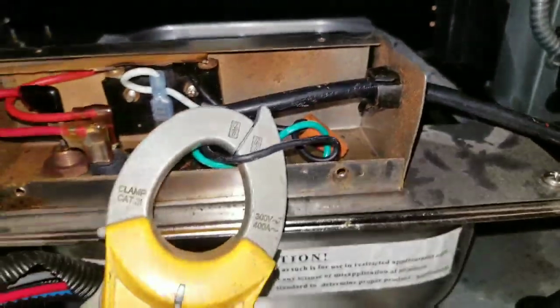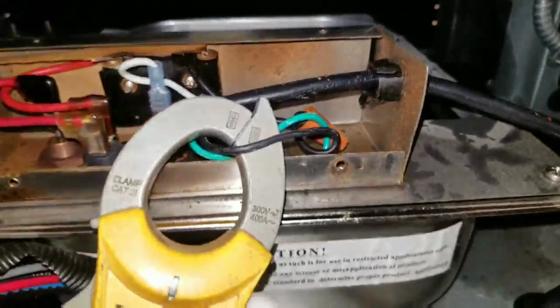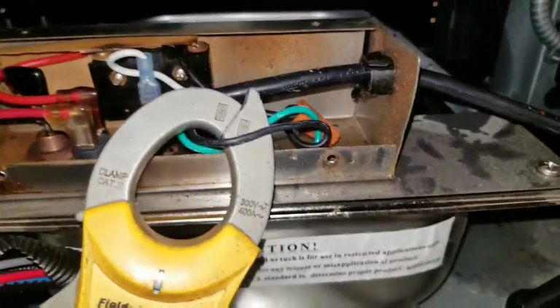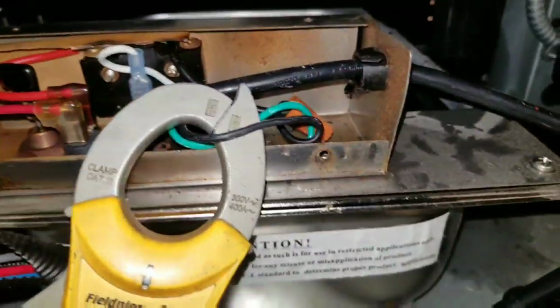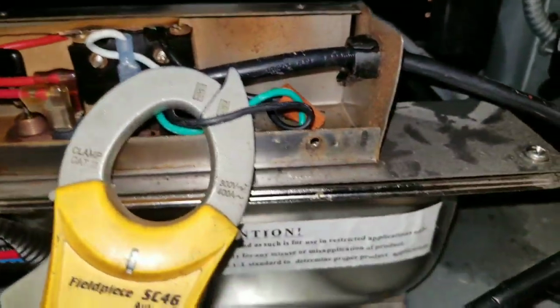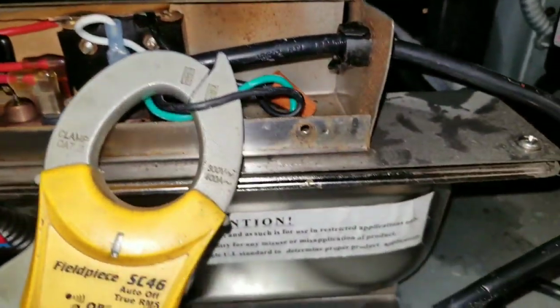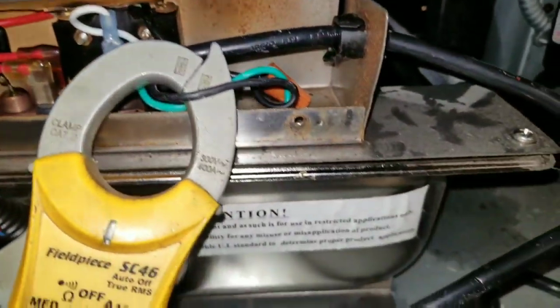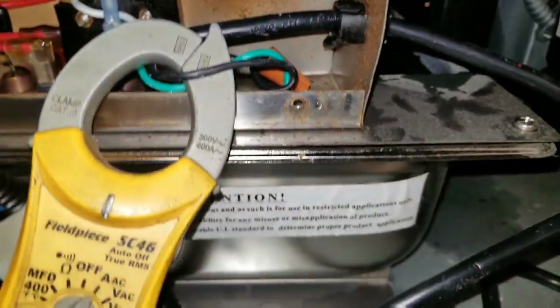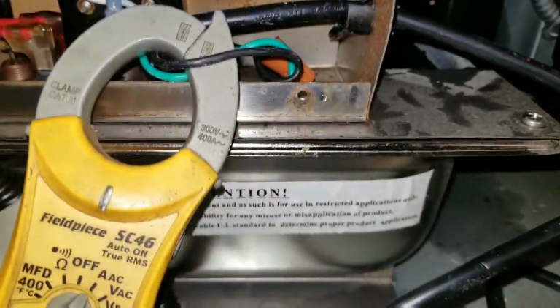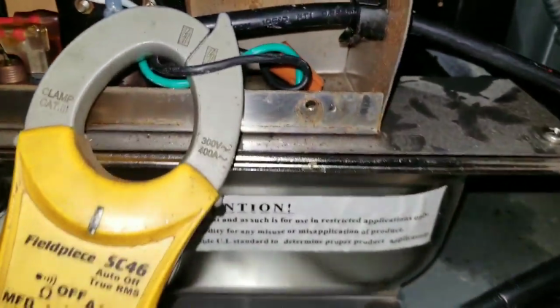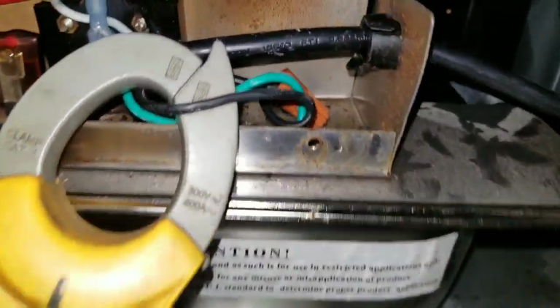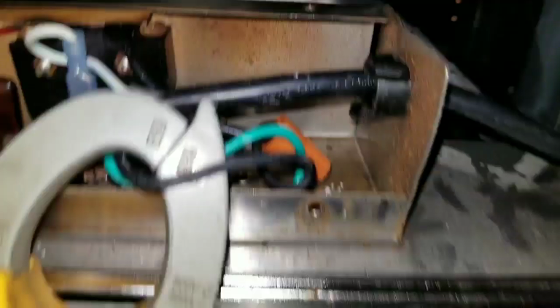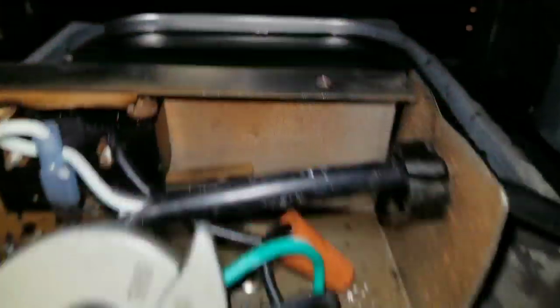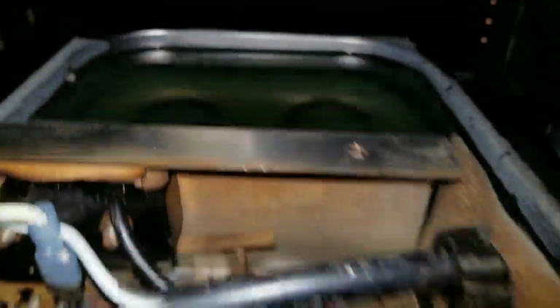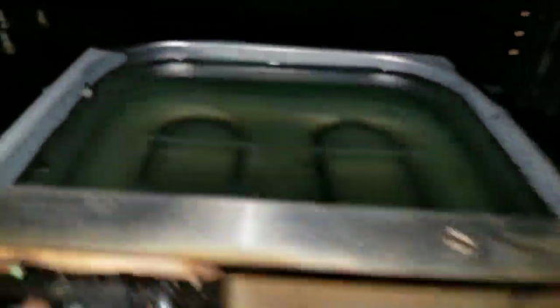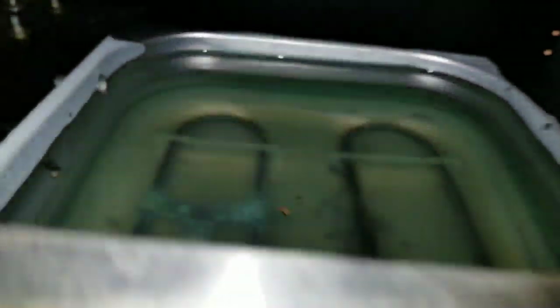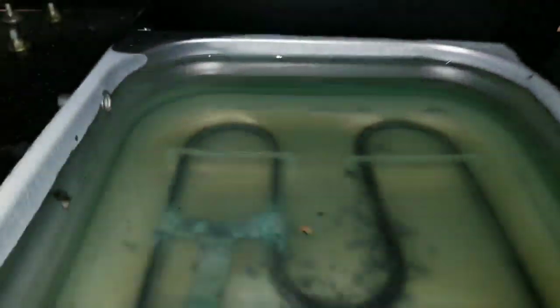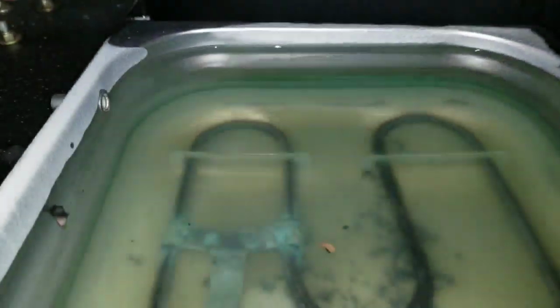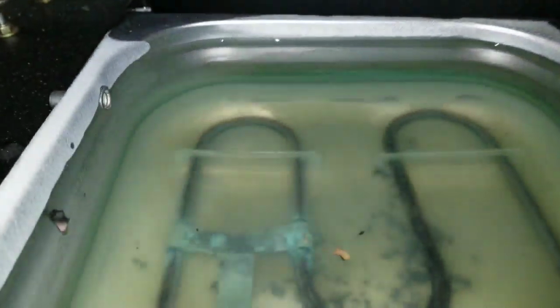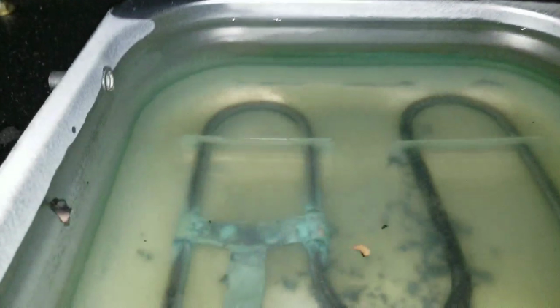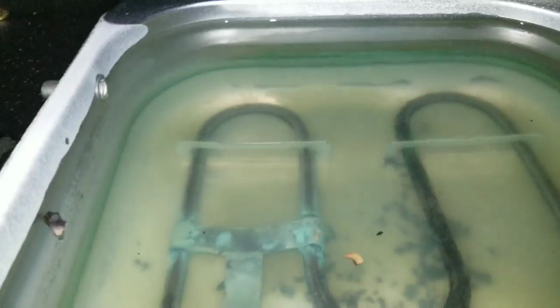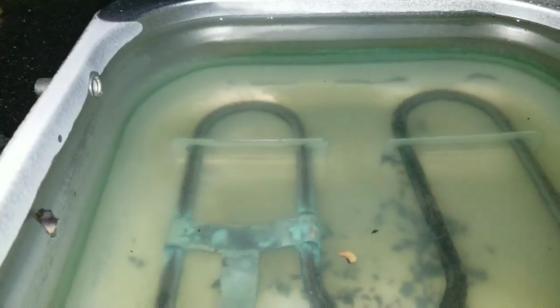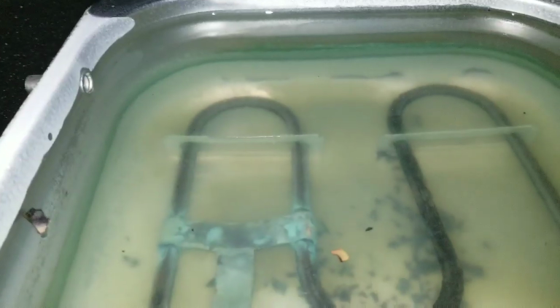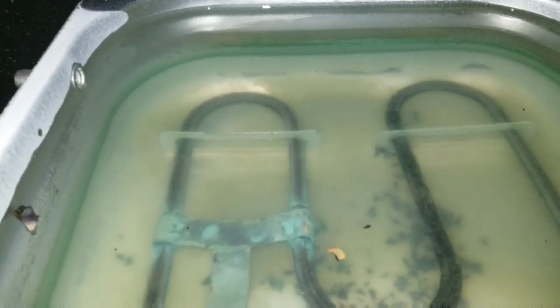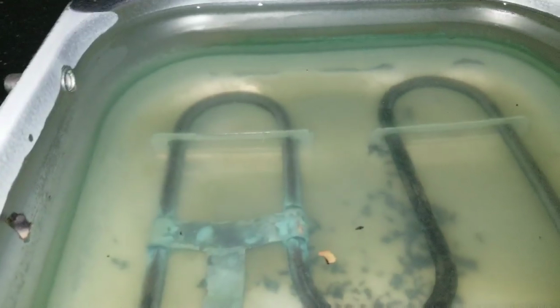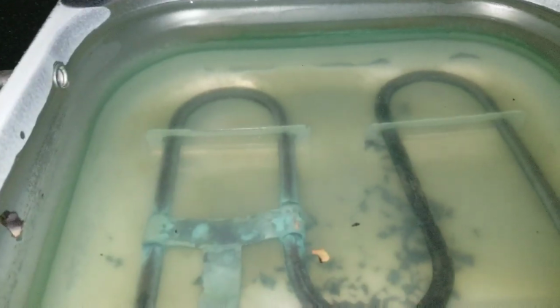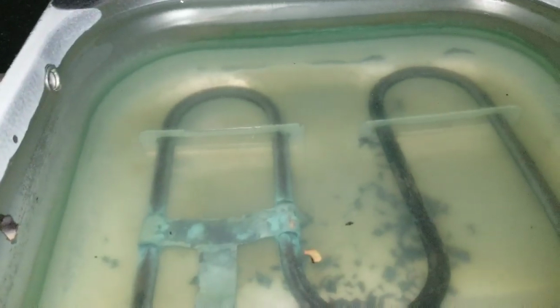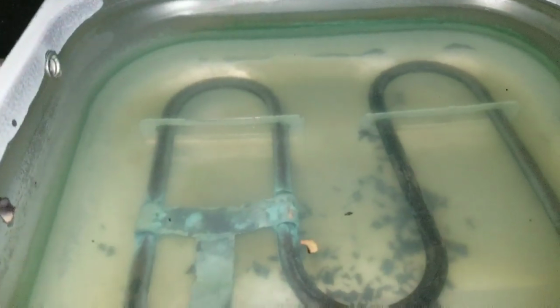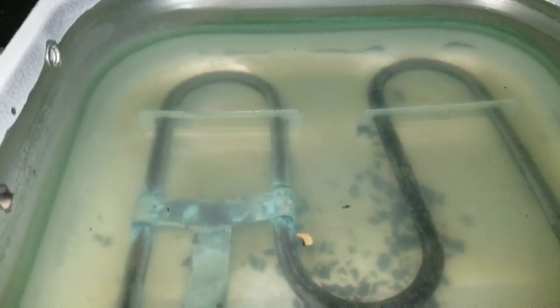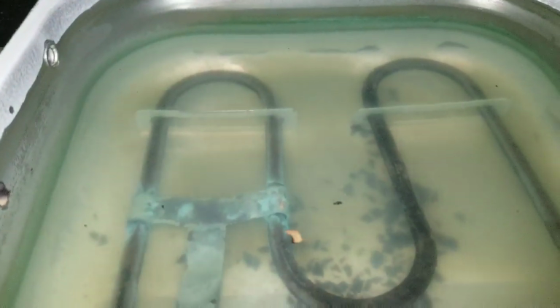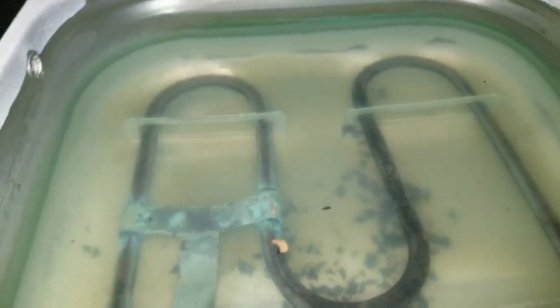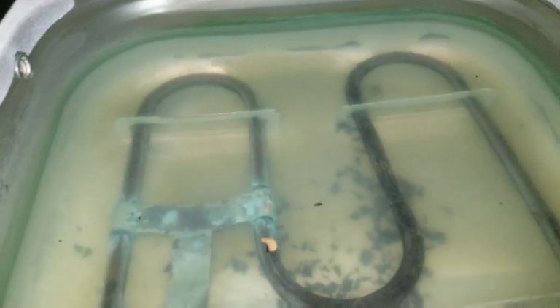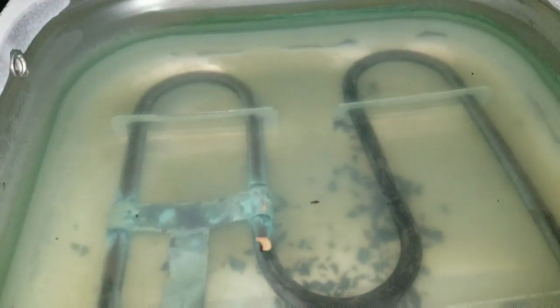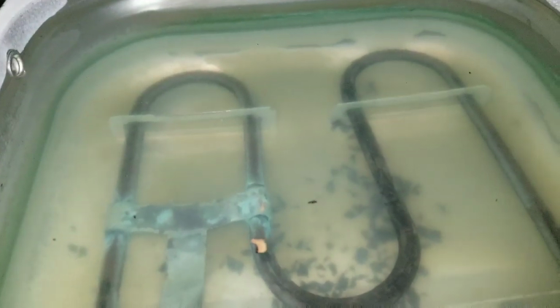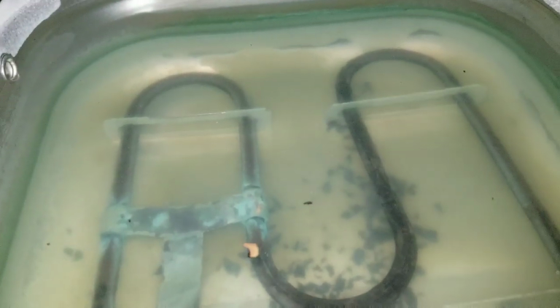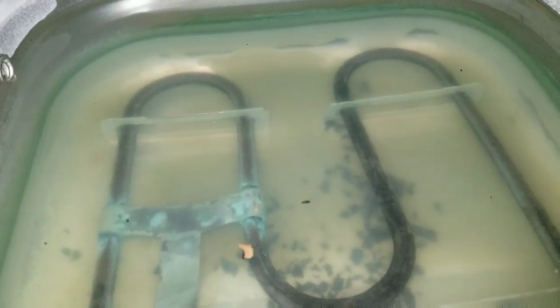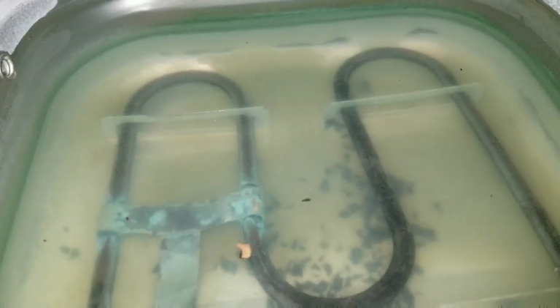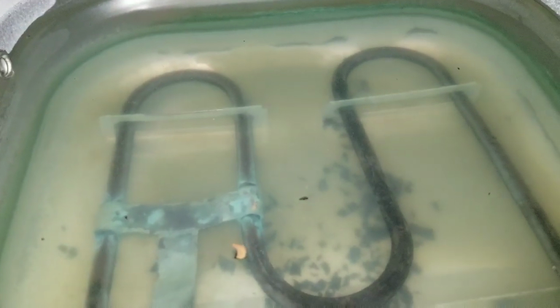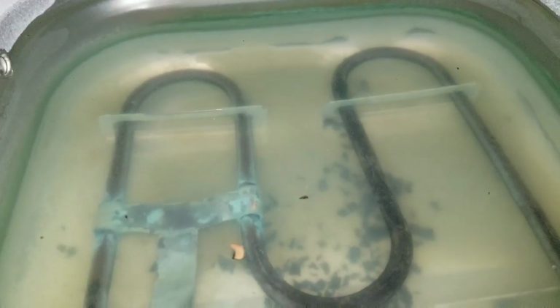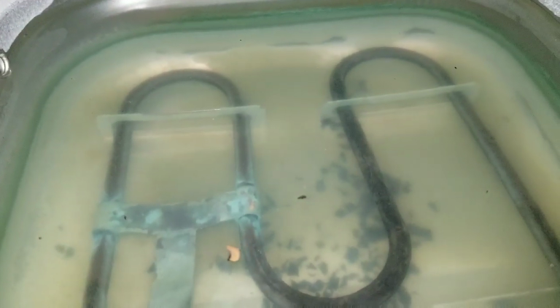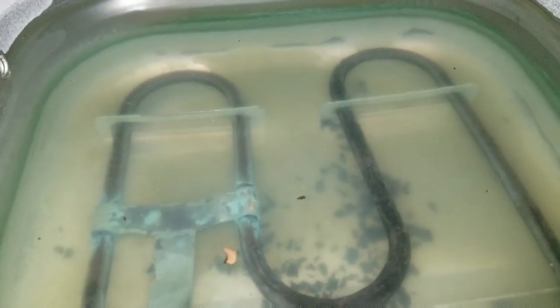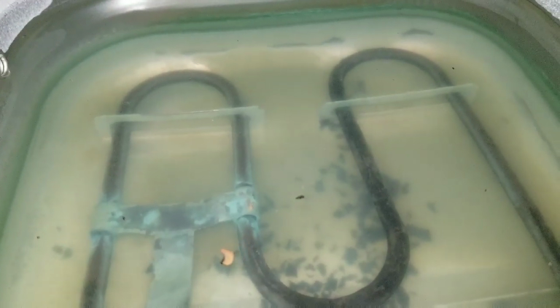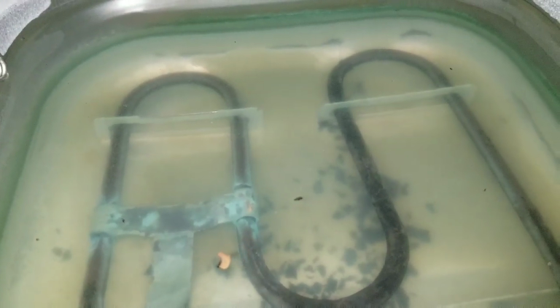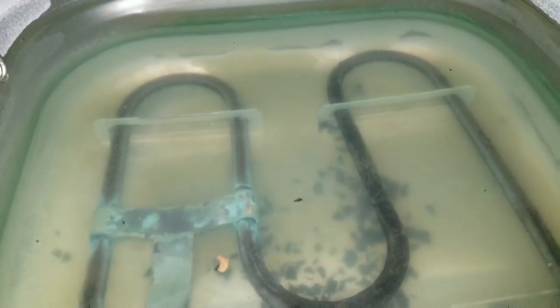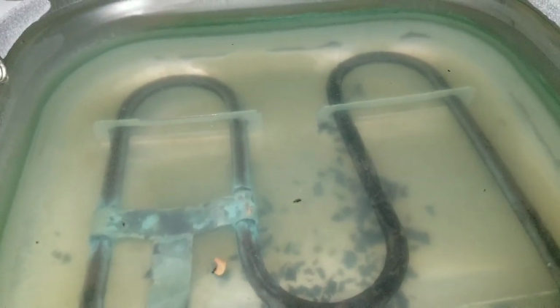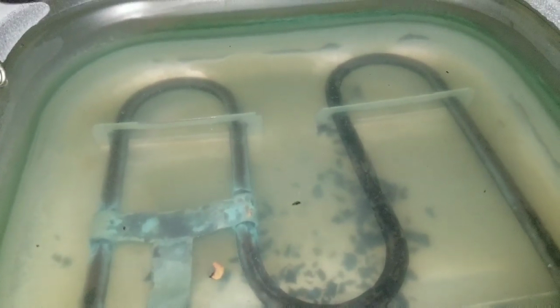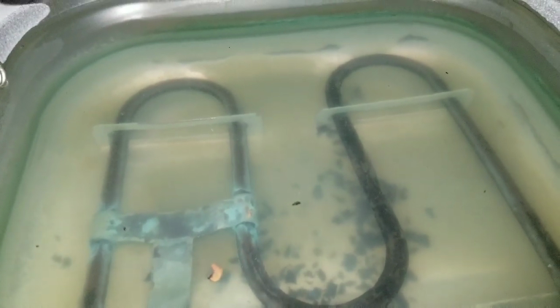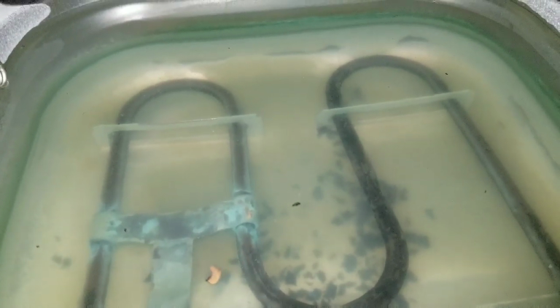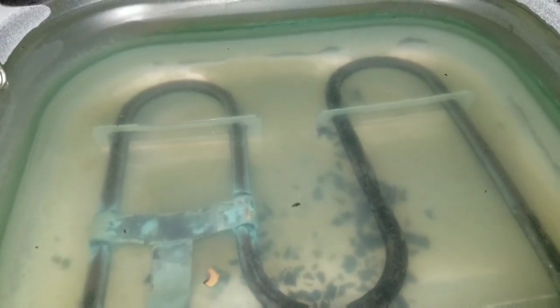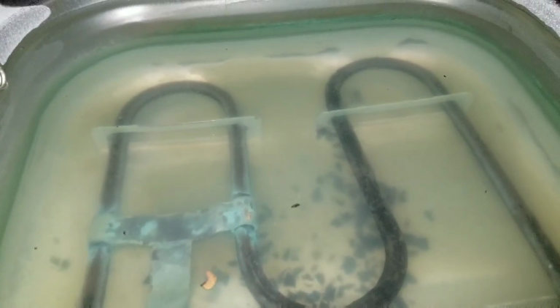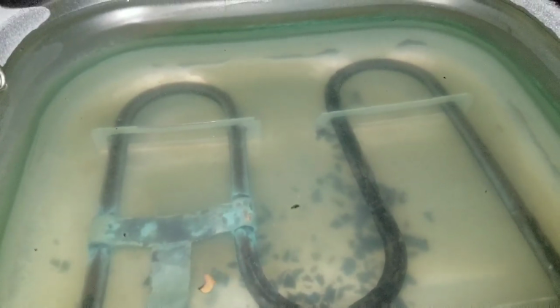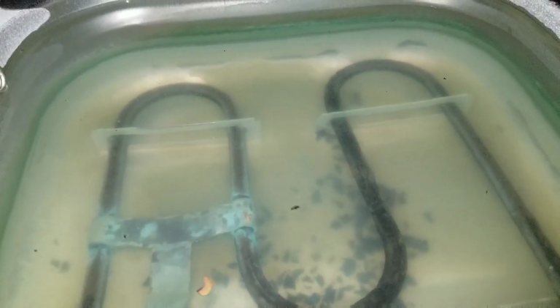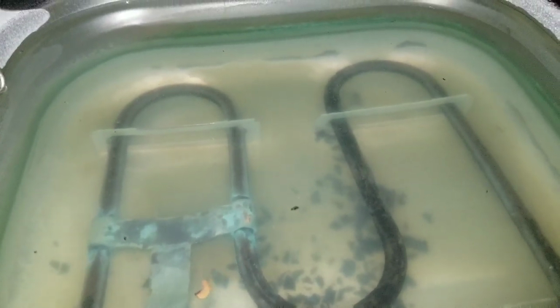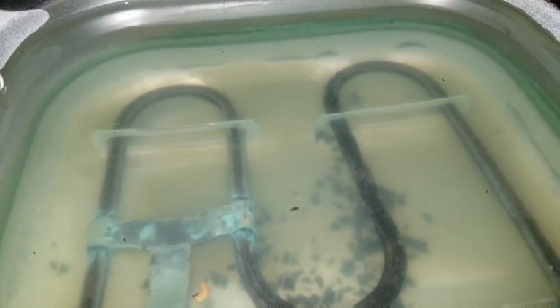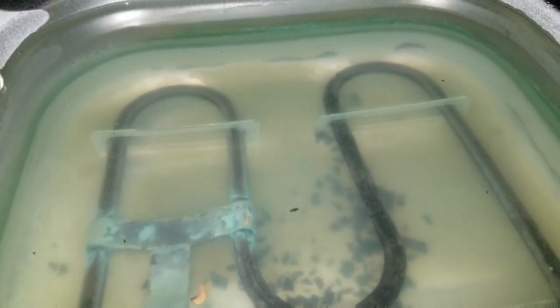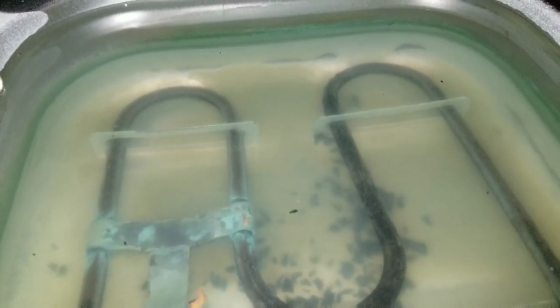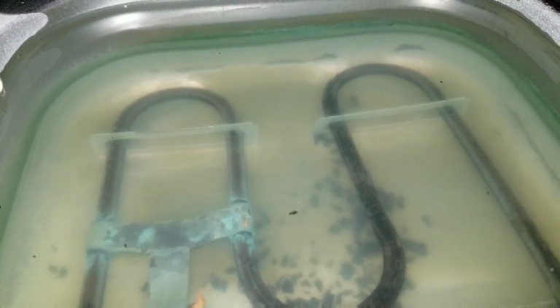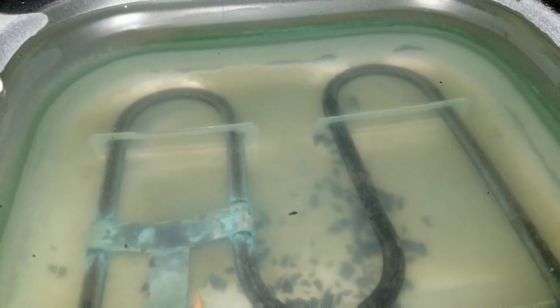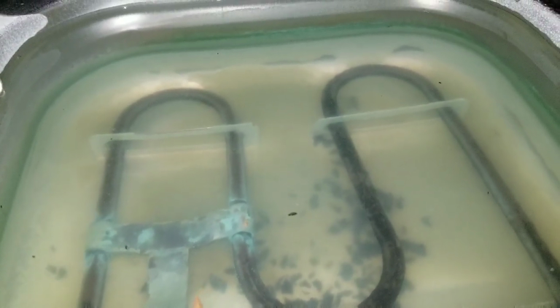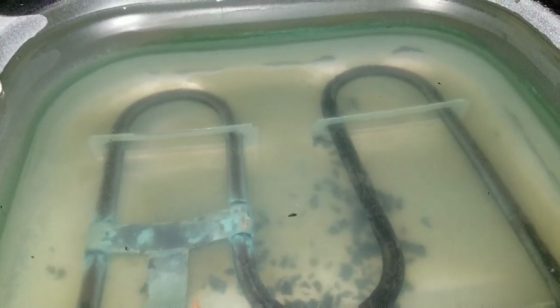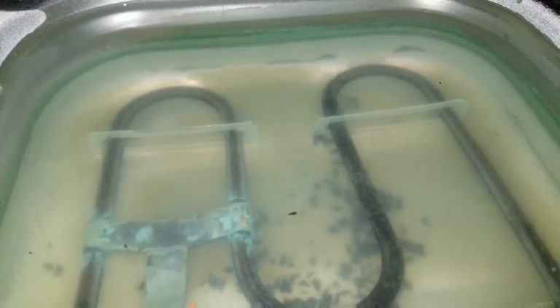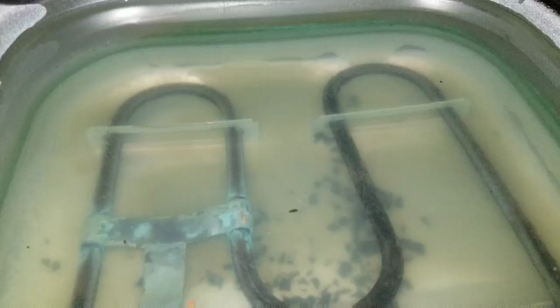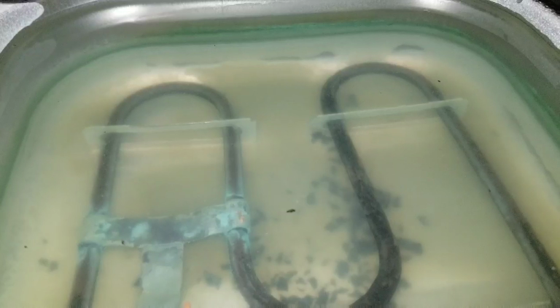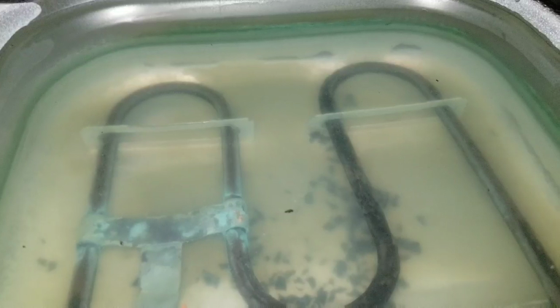Now that my heater is working, I started to get current going through it. You can see the bubbles moving around in there.